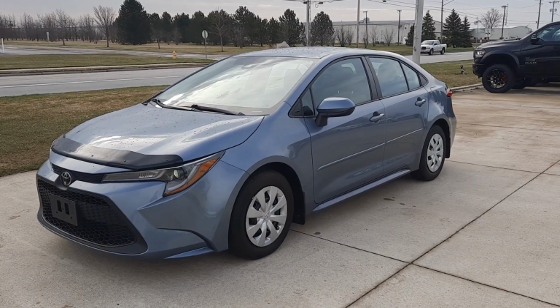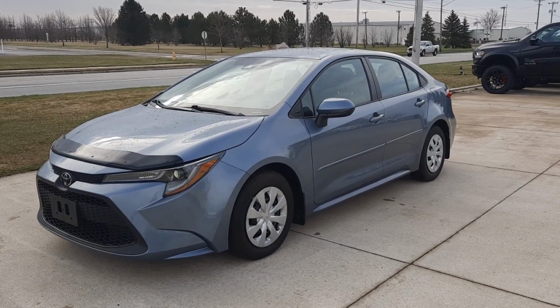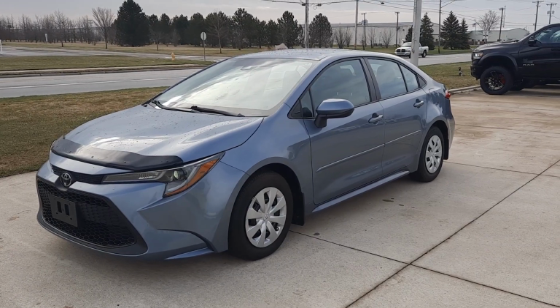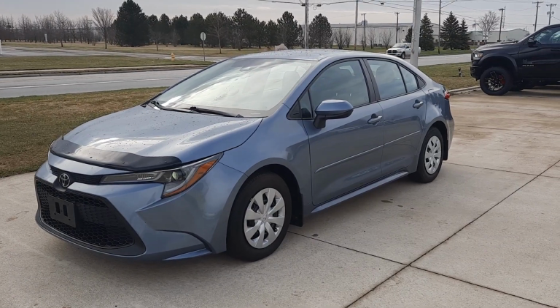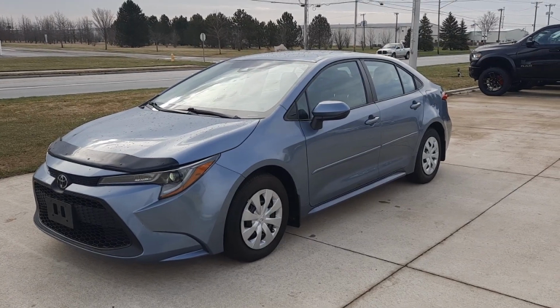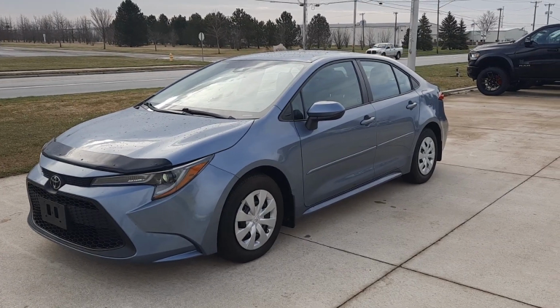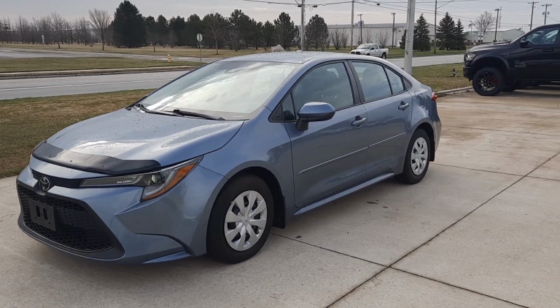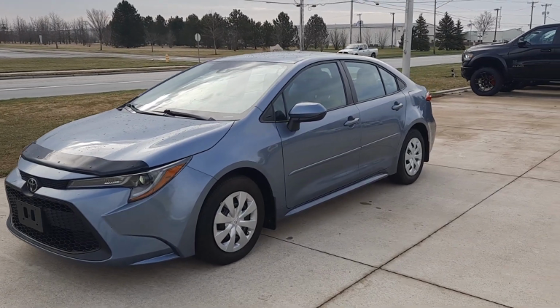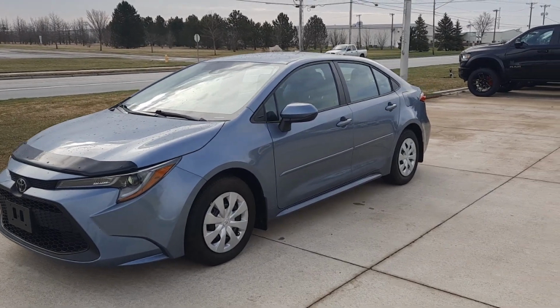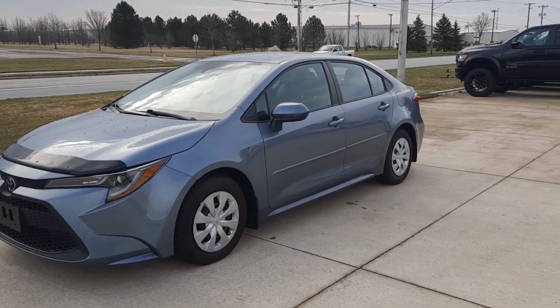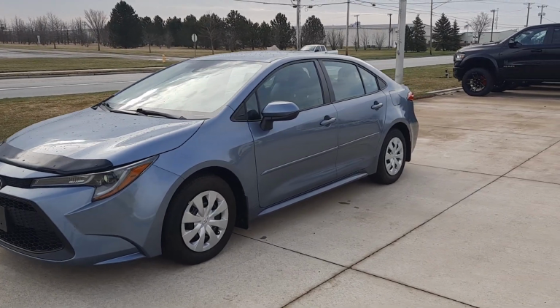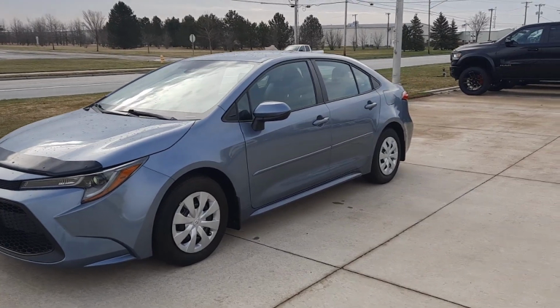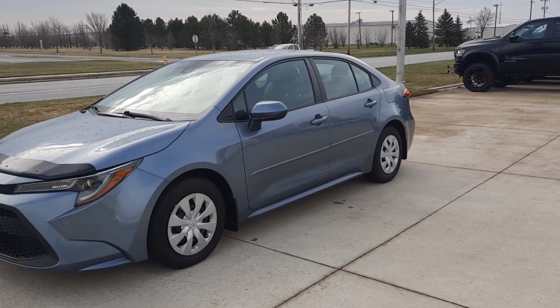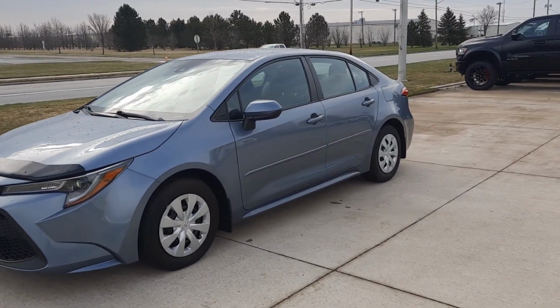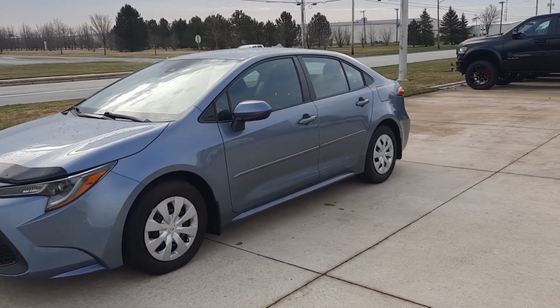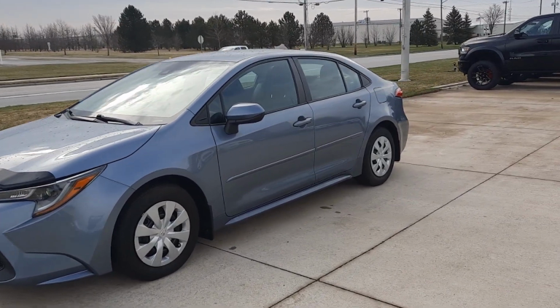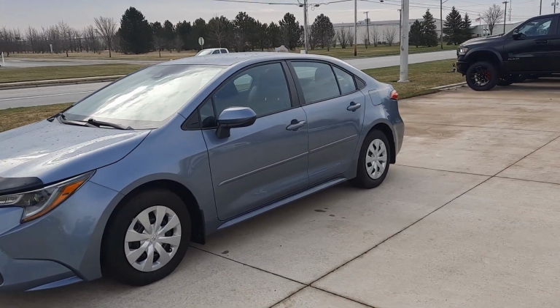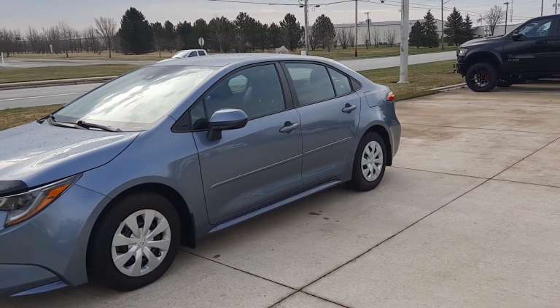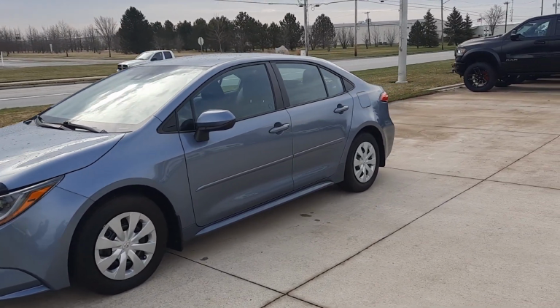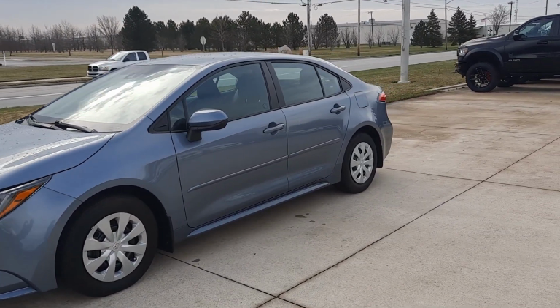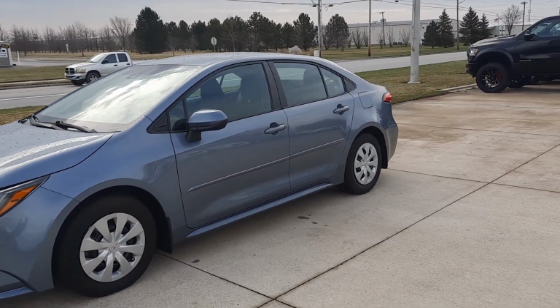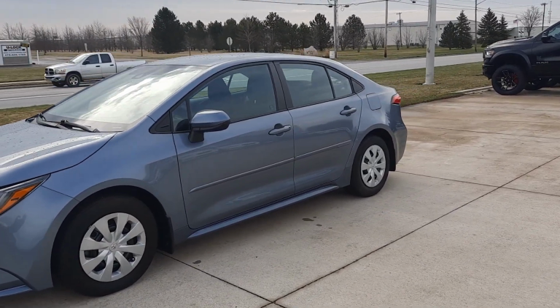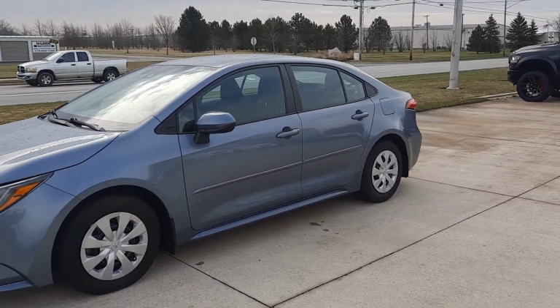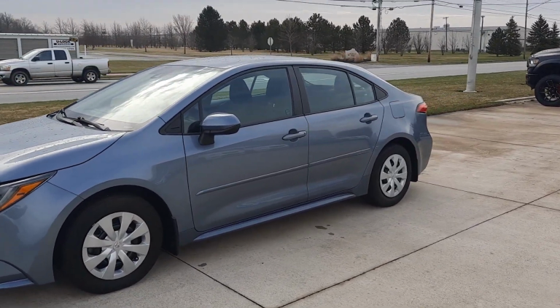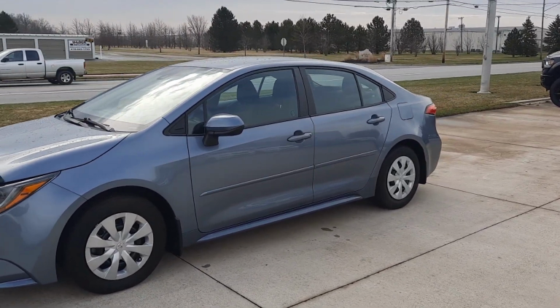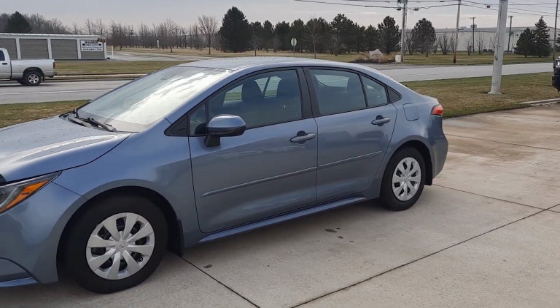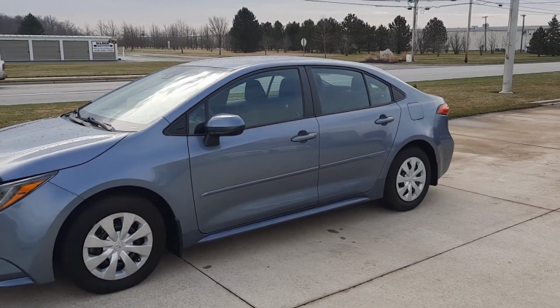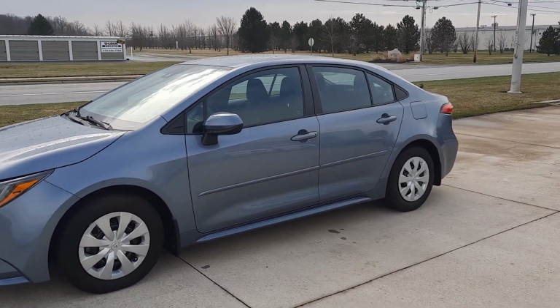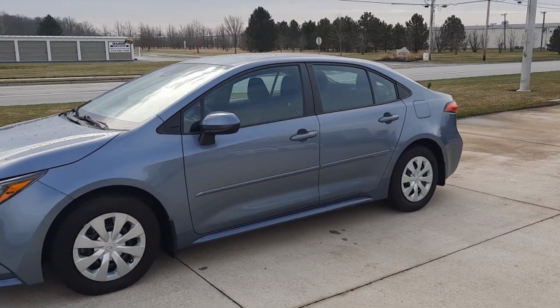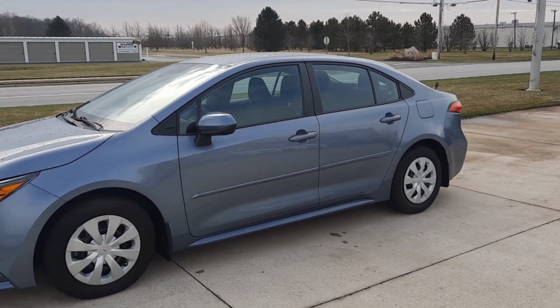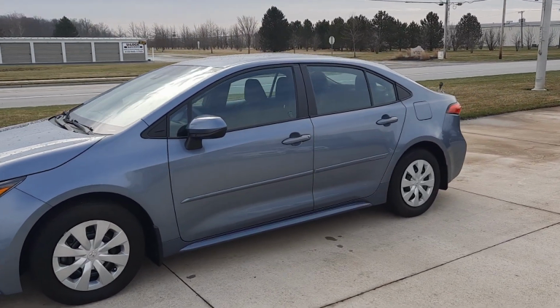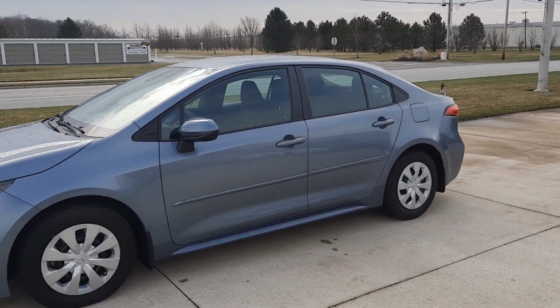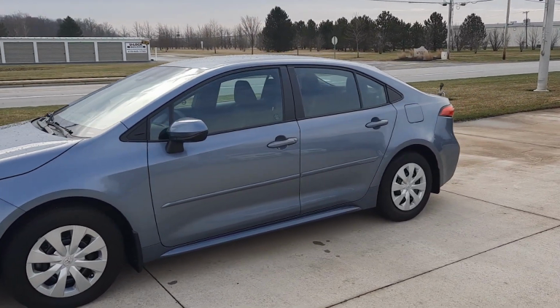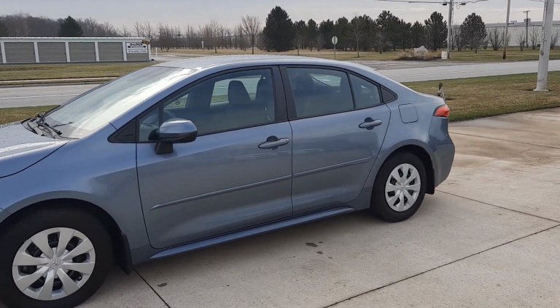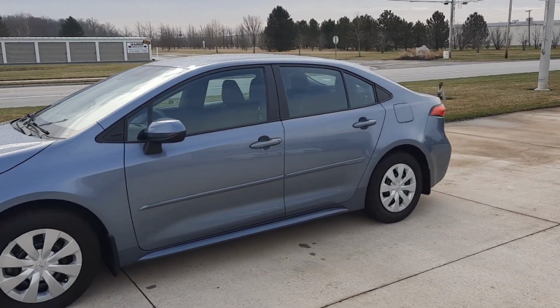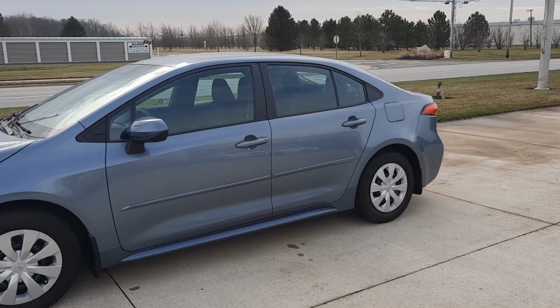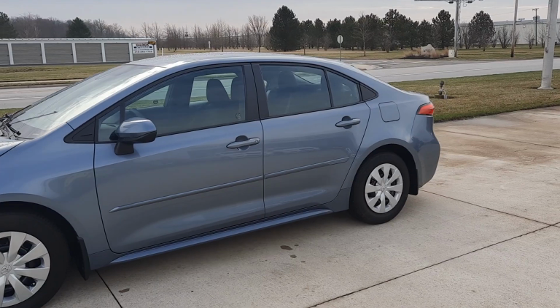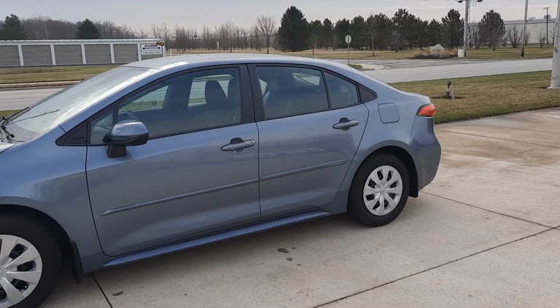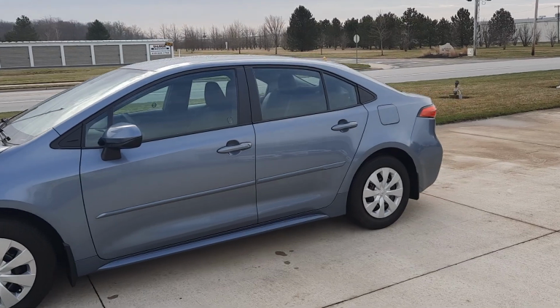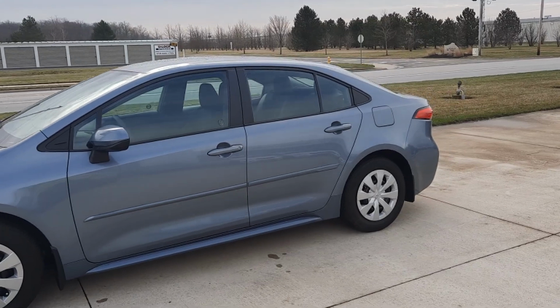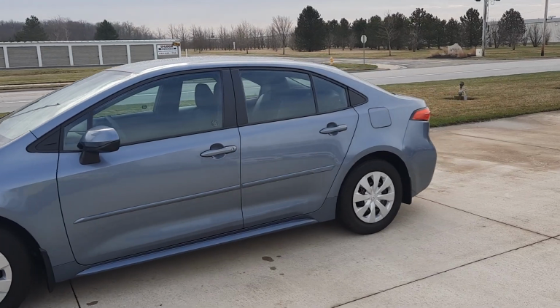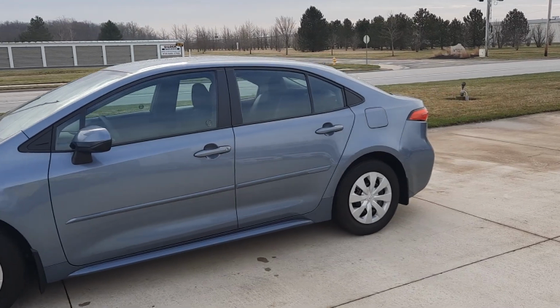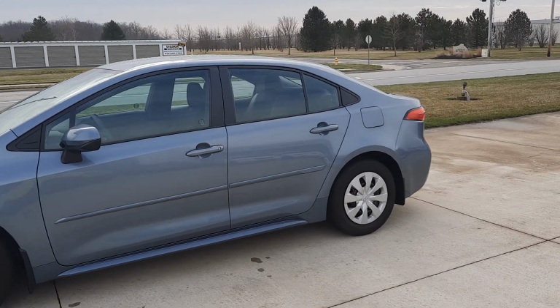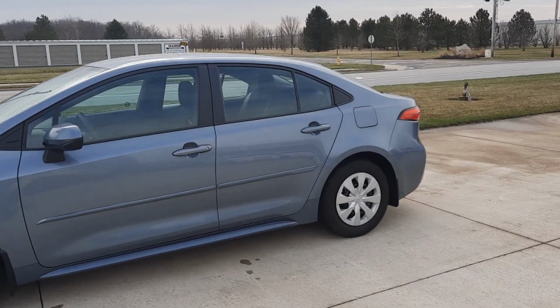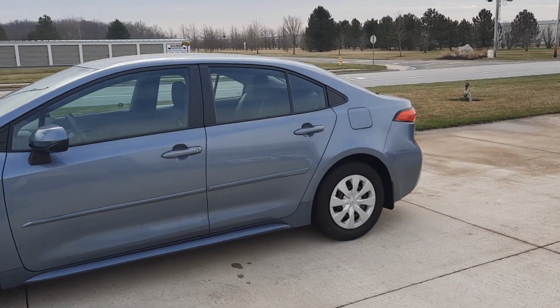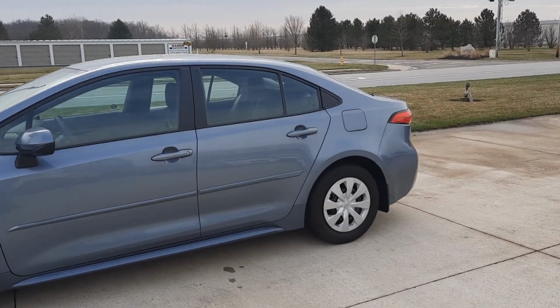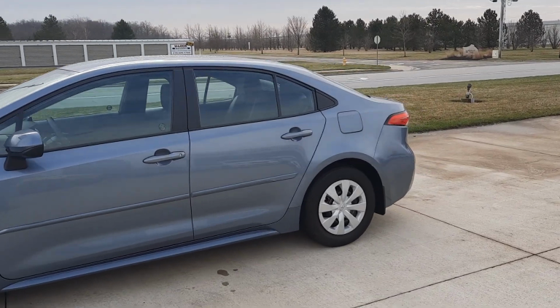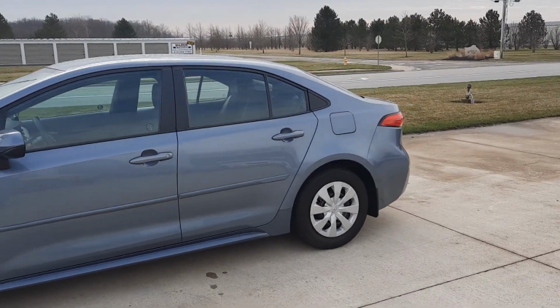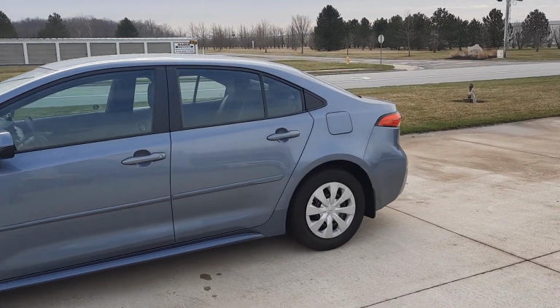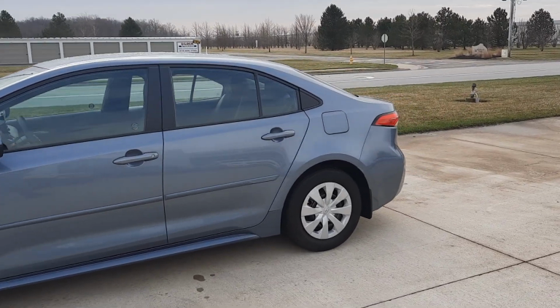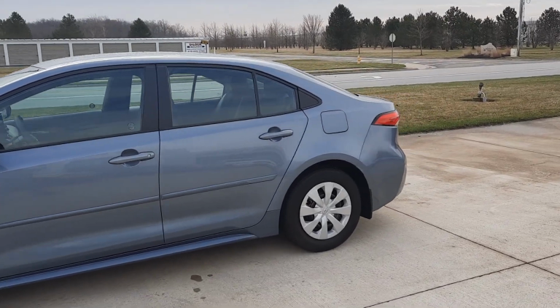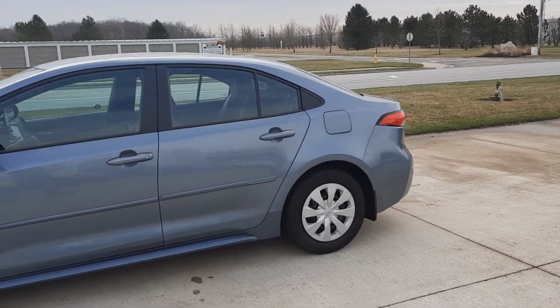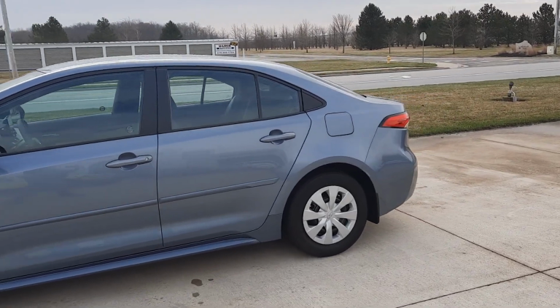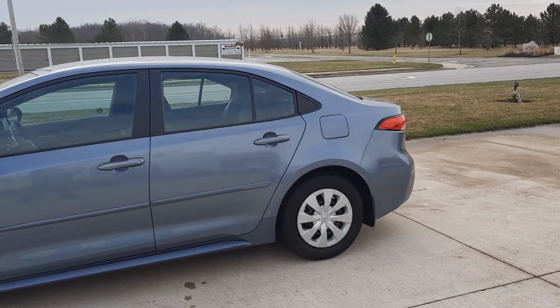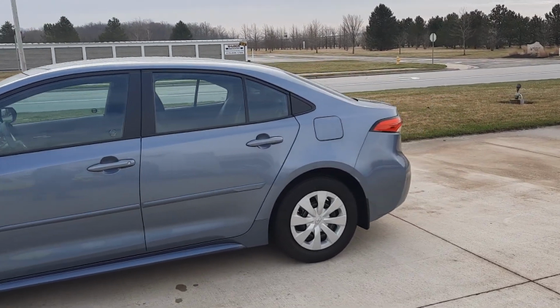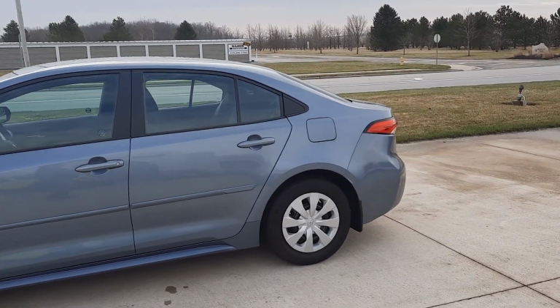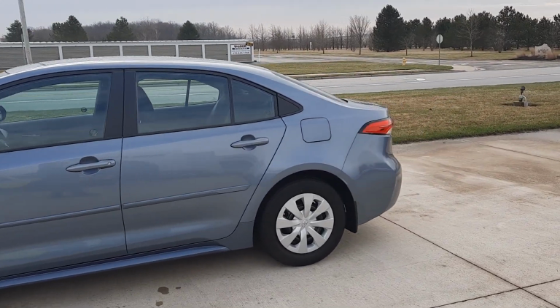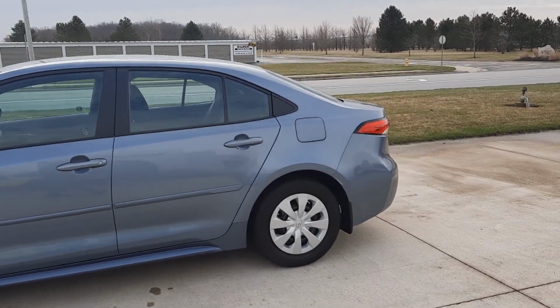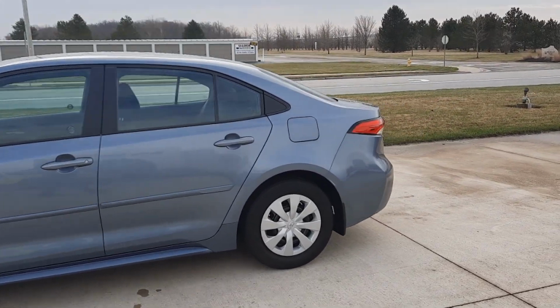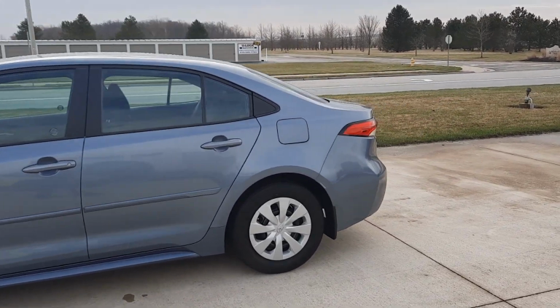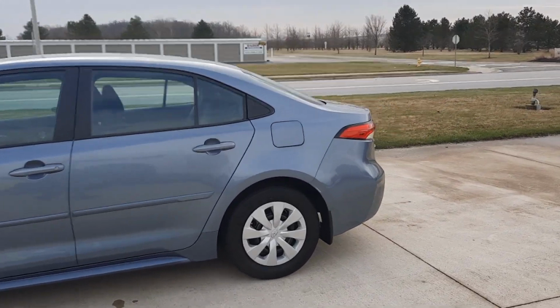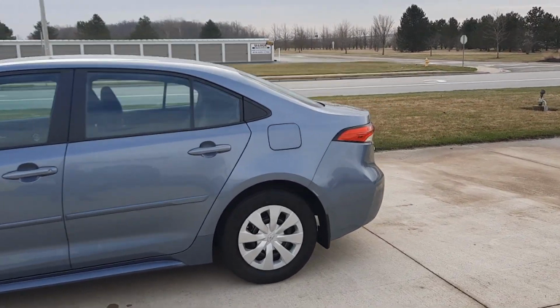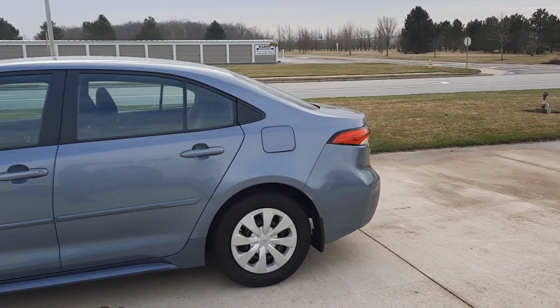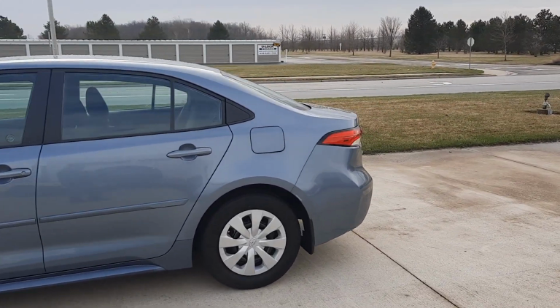Angel here with Terry Henricks Chrysler. We're going to take you on a quick walk around of this 2020 Toyota Corolla LE.